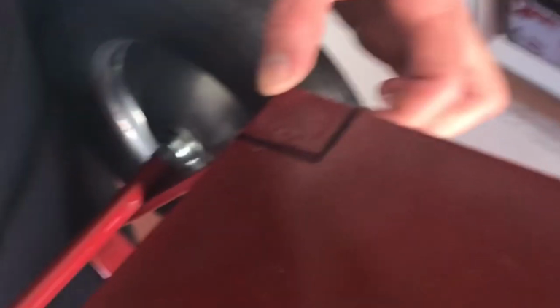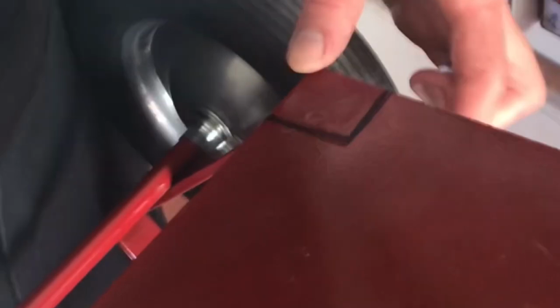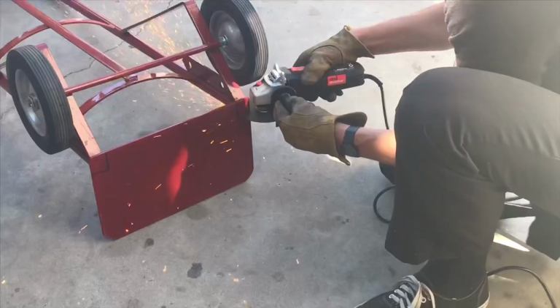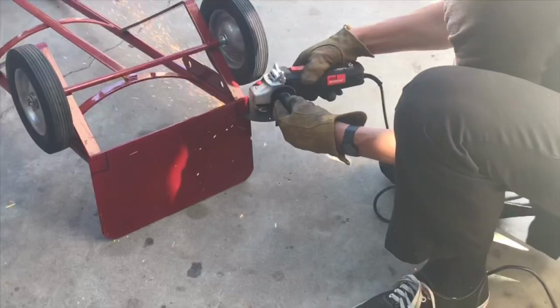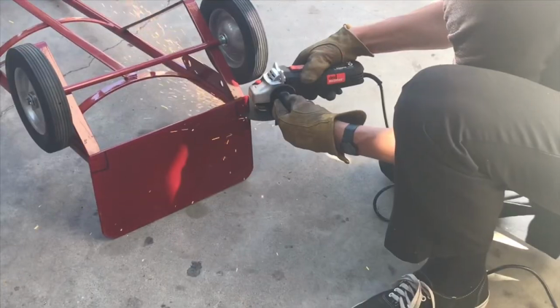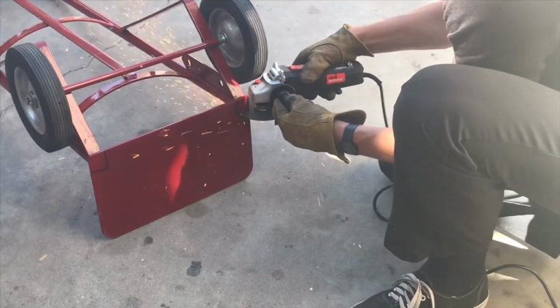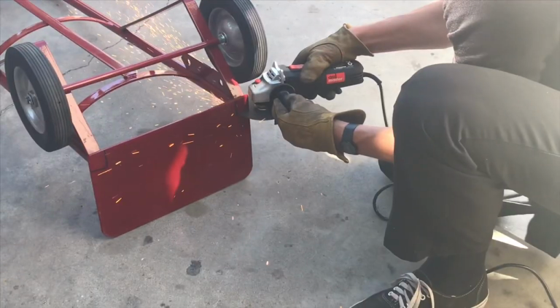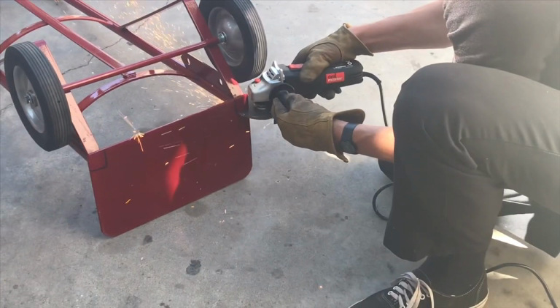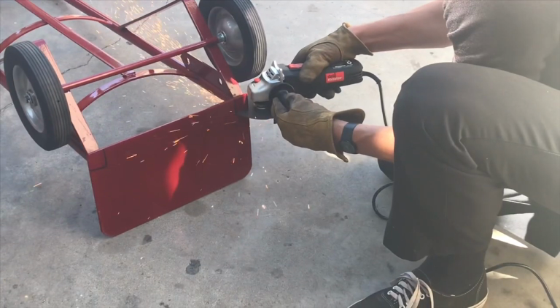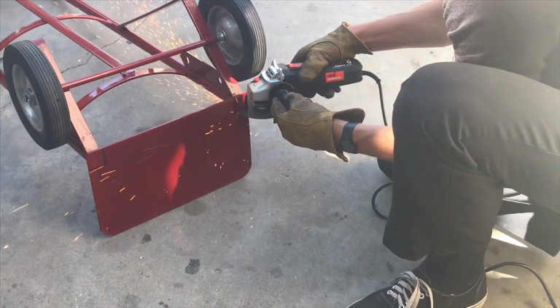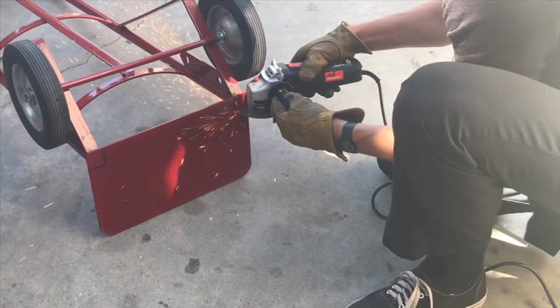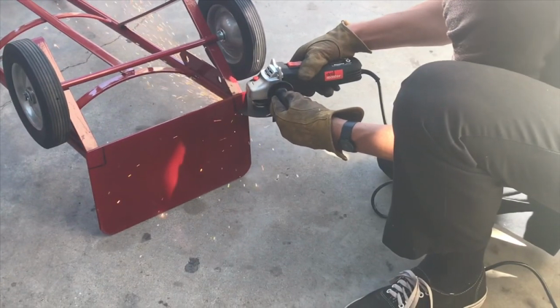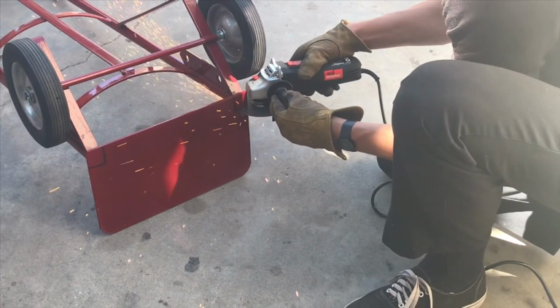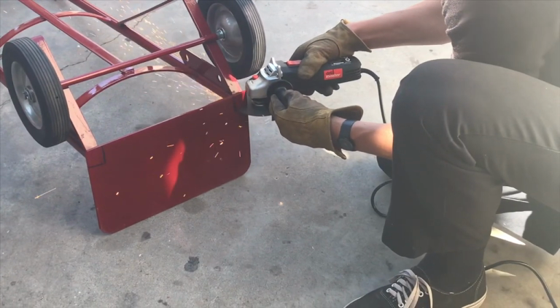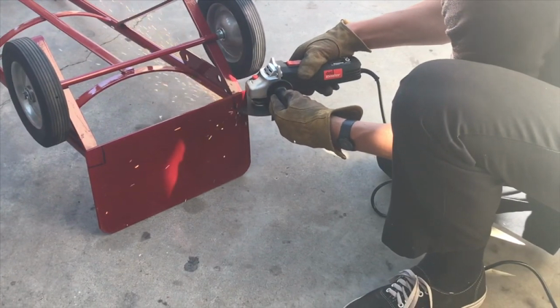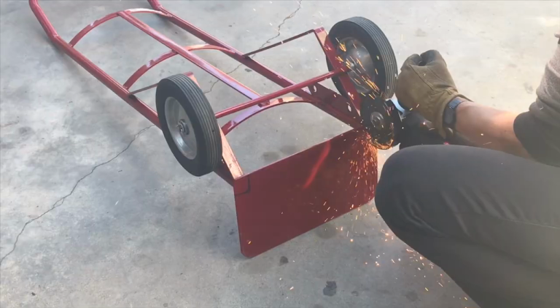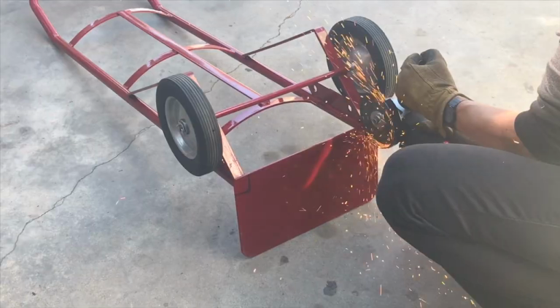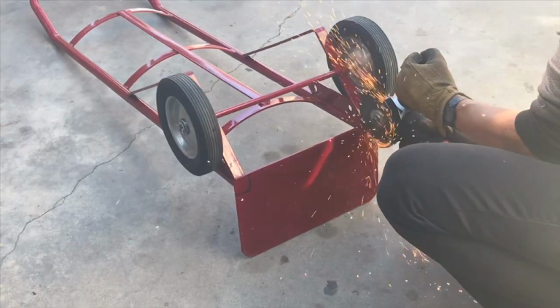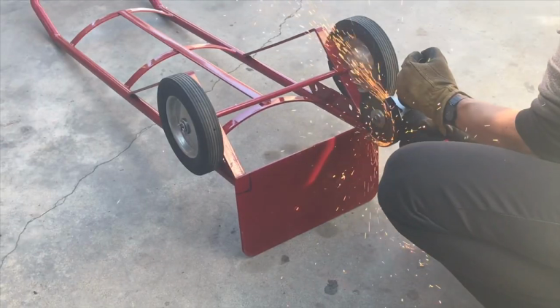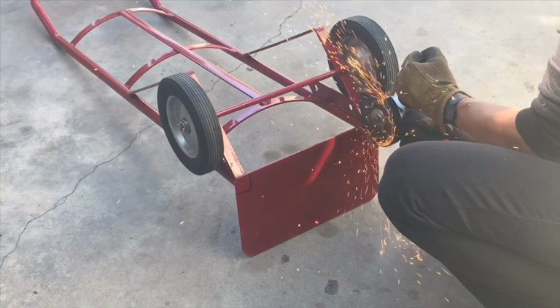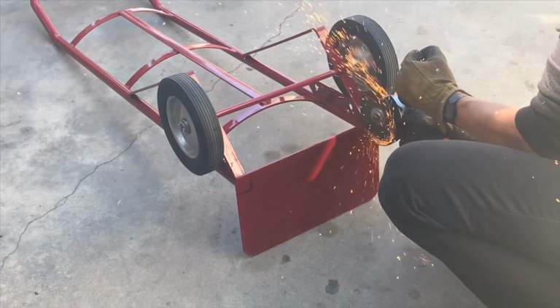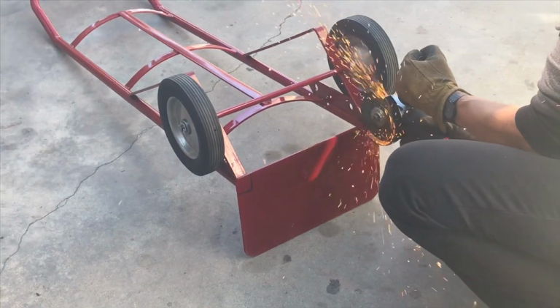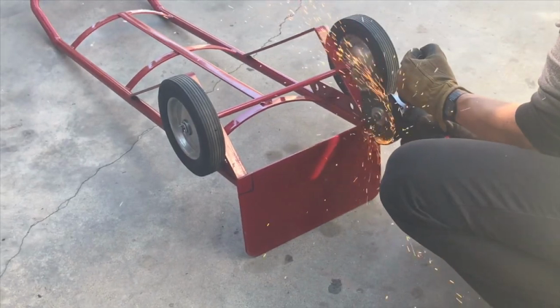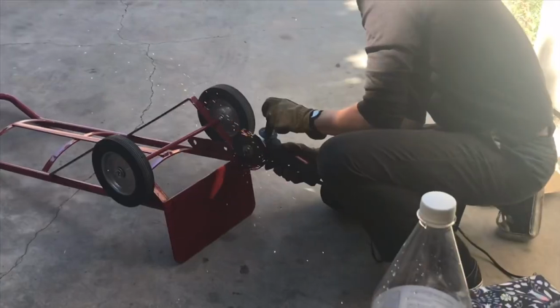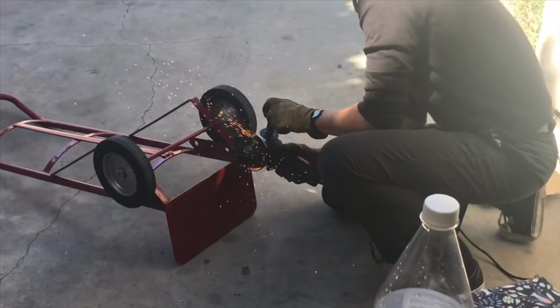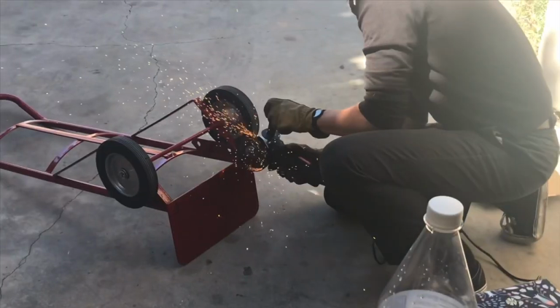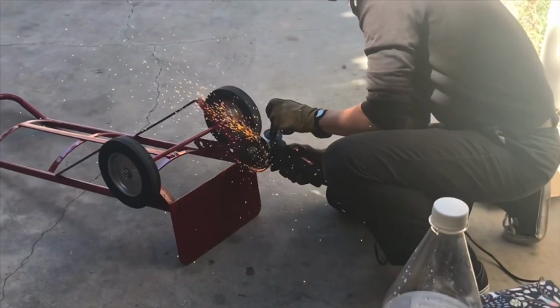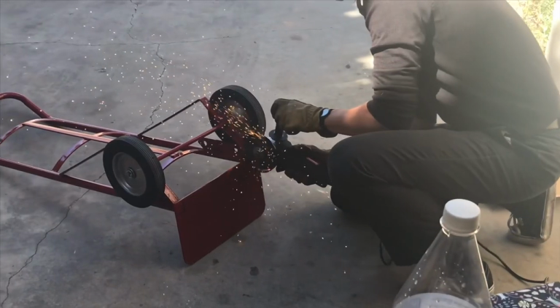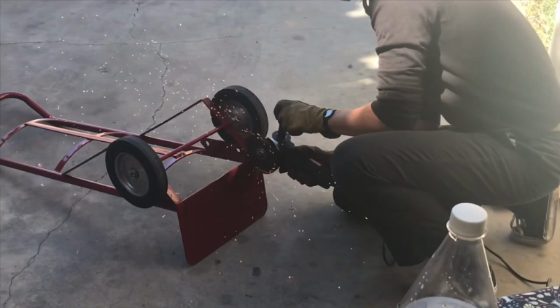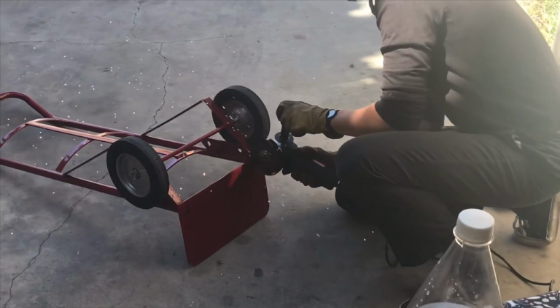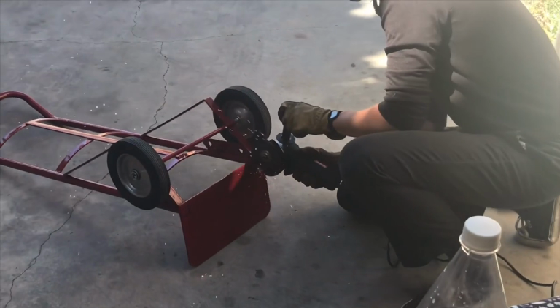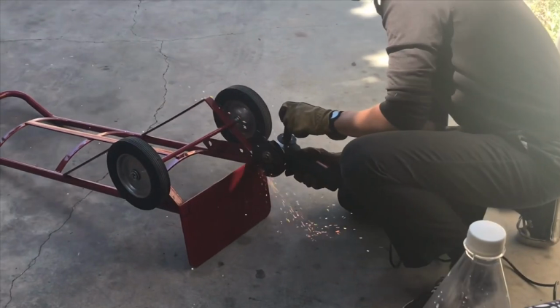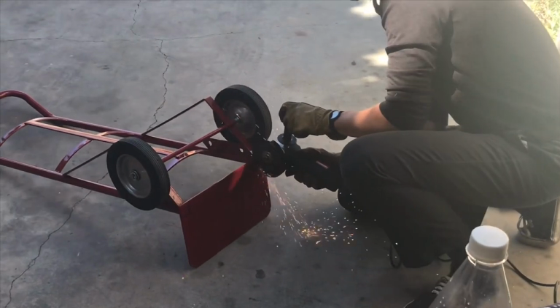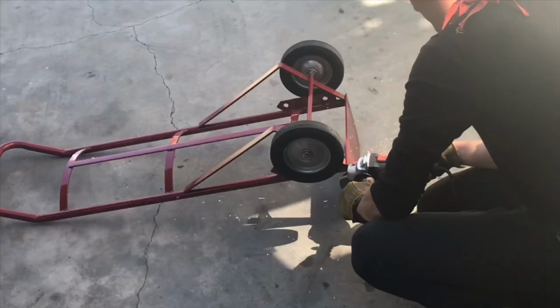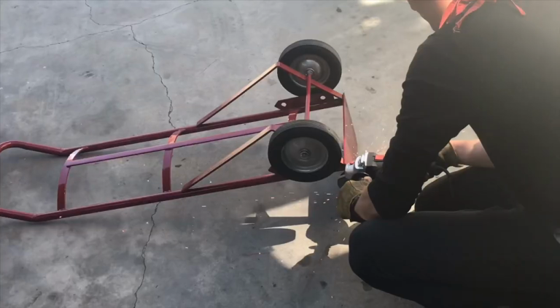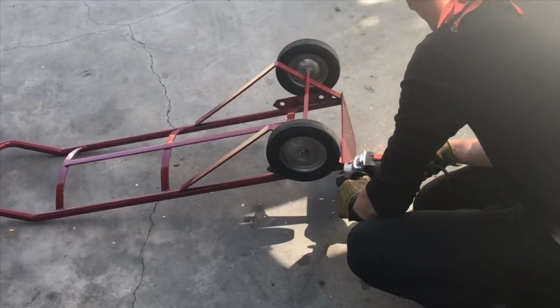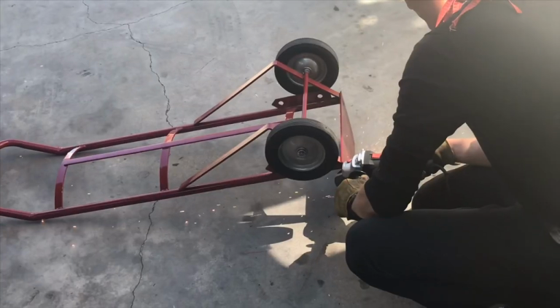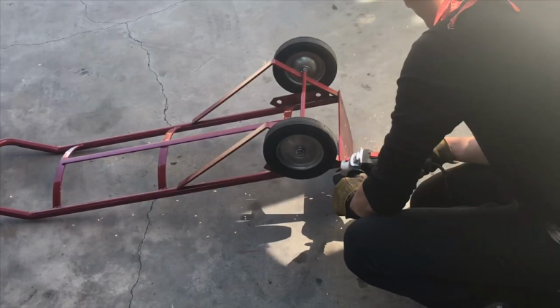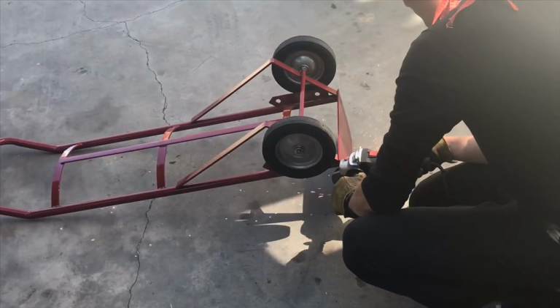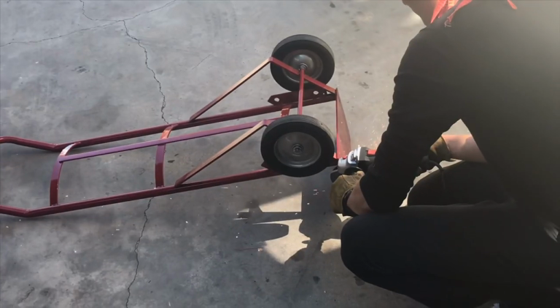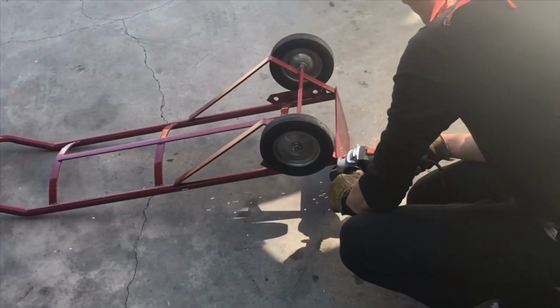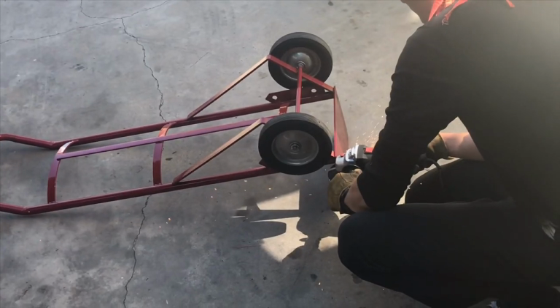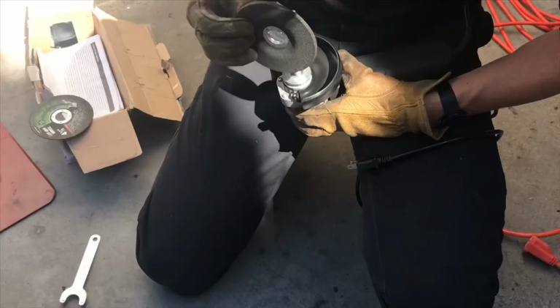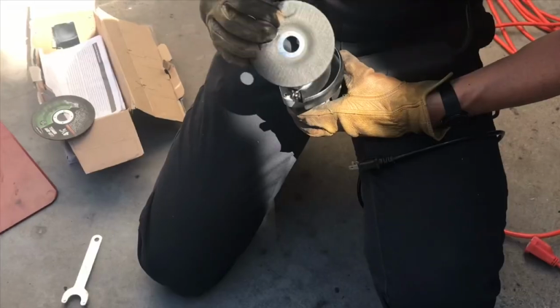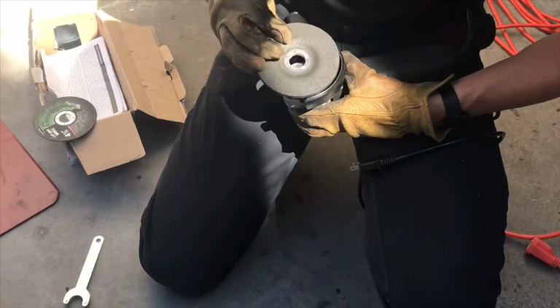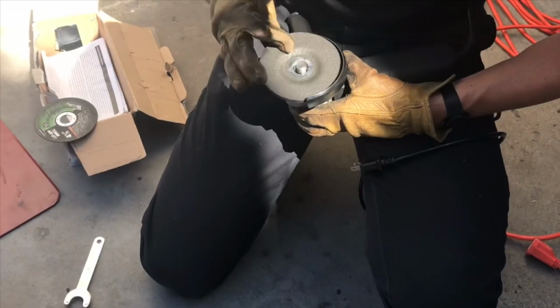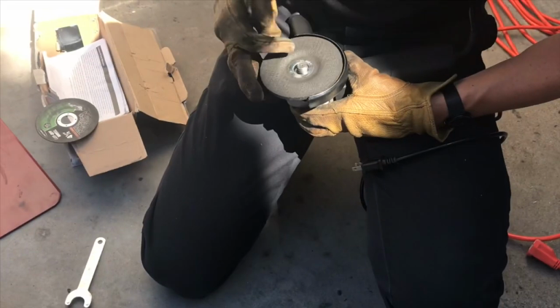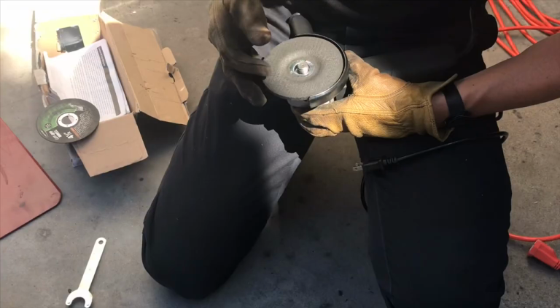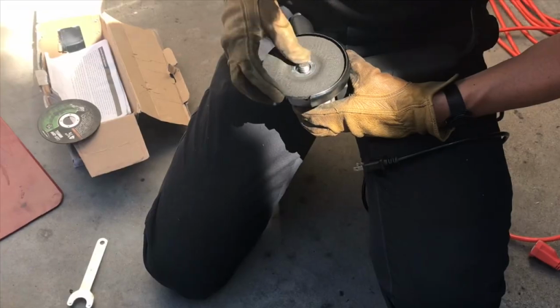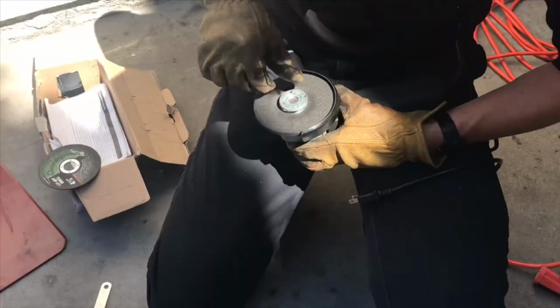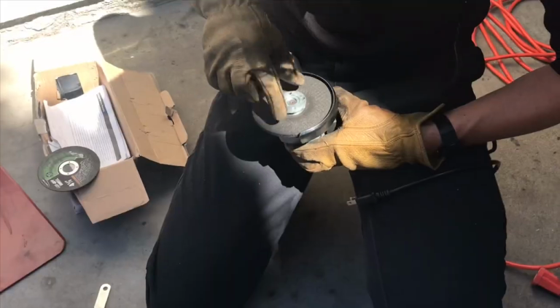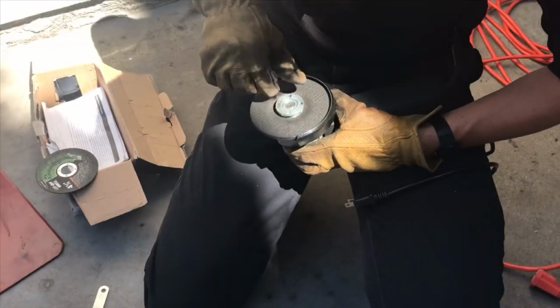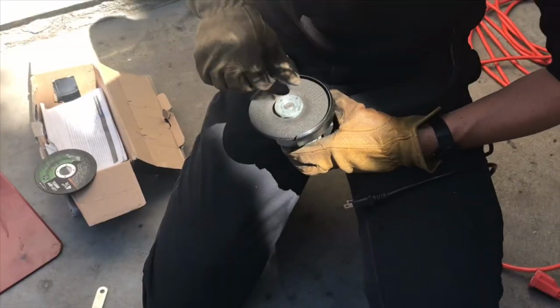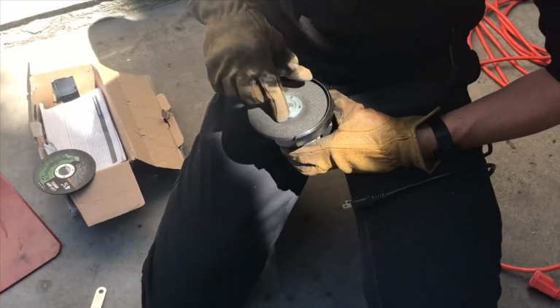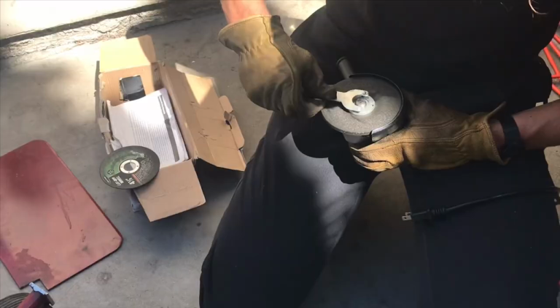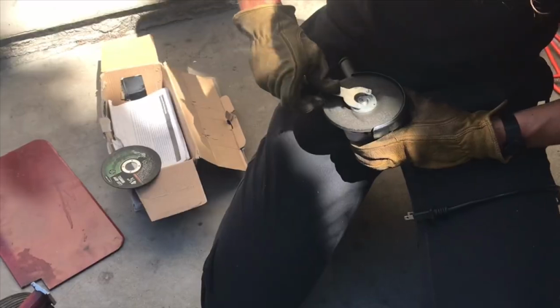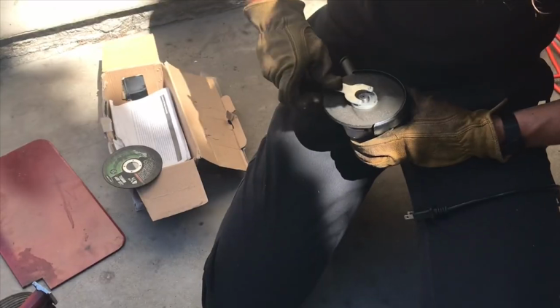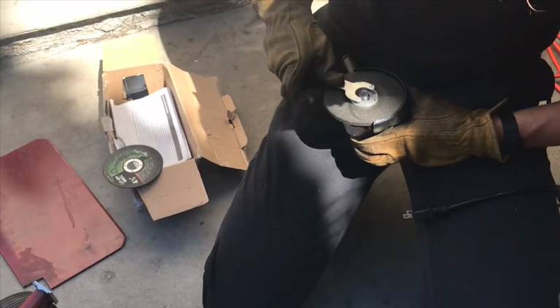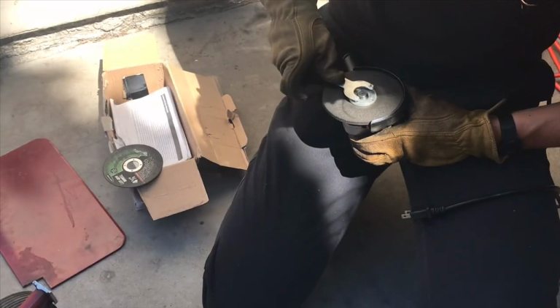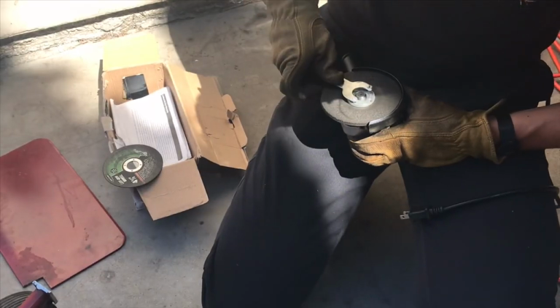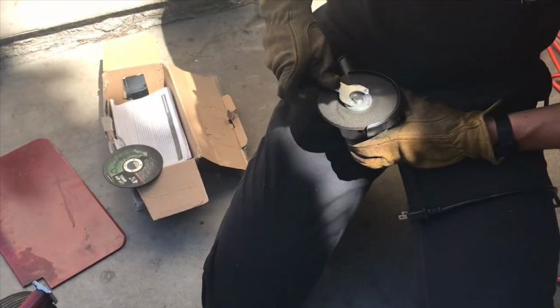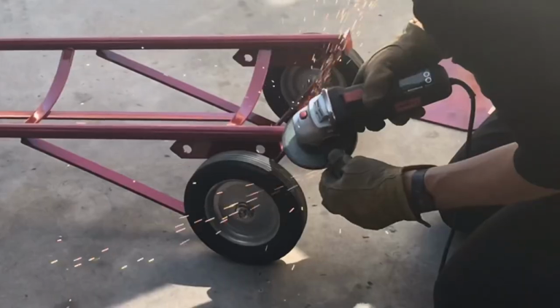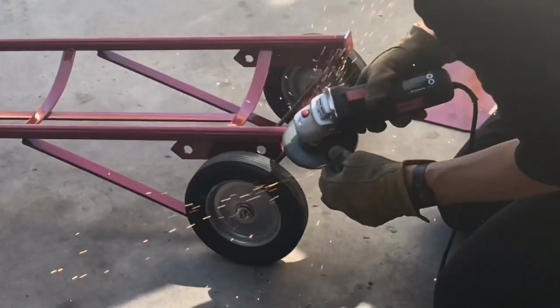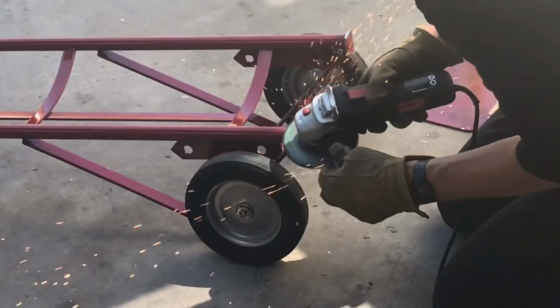Cut off the base plate to make way for the boat. I used an angle grinder with a cutting wheel and switched to a grinding wheel to finish up the job.